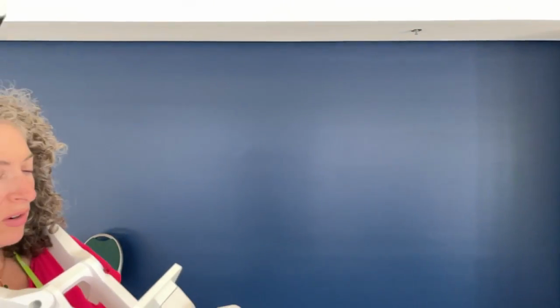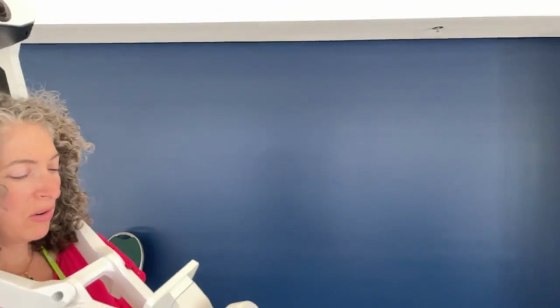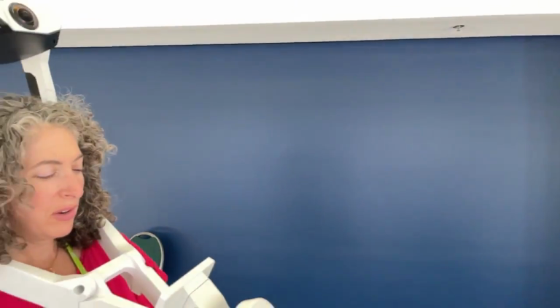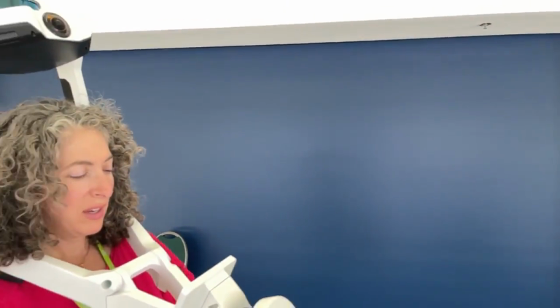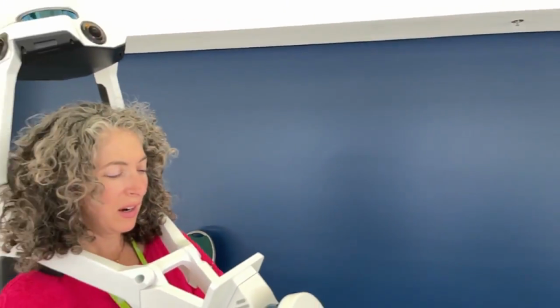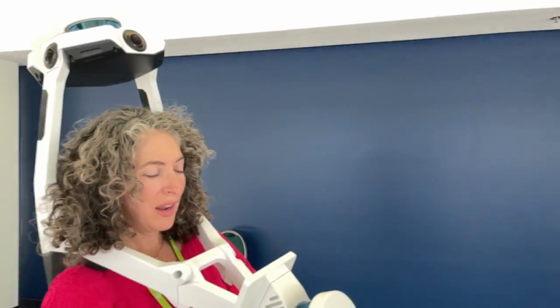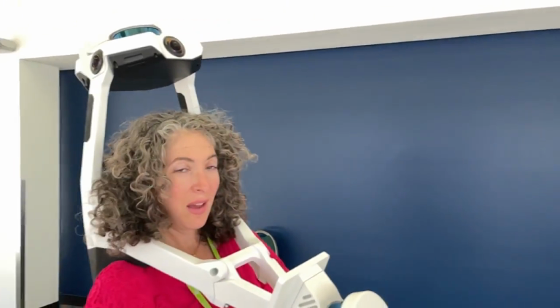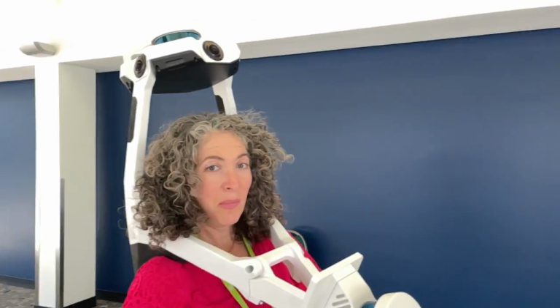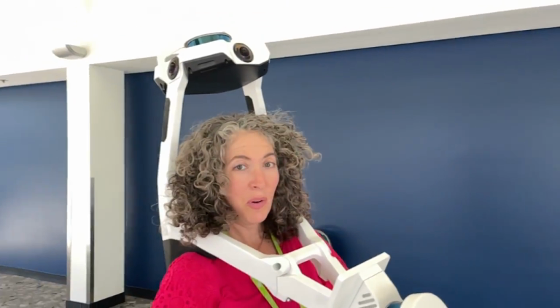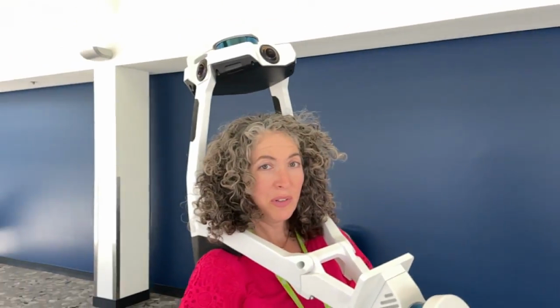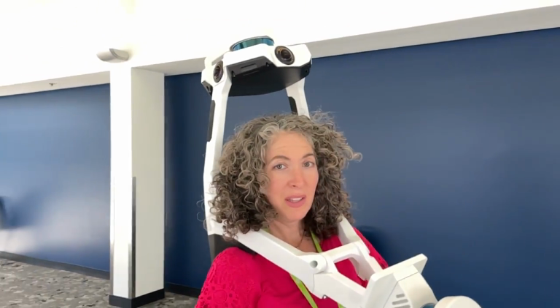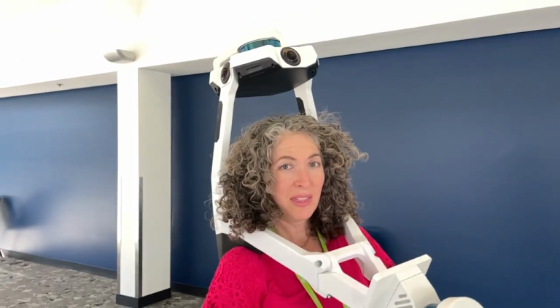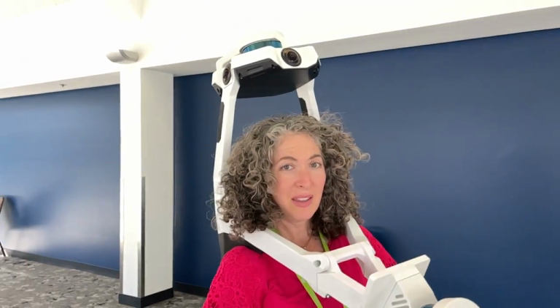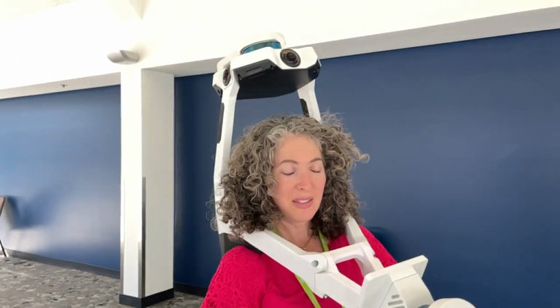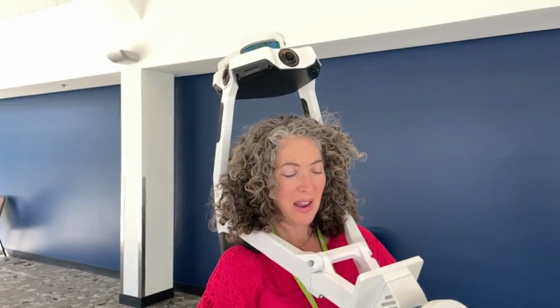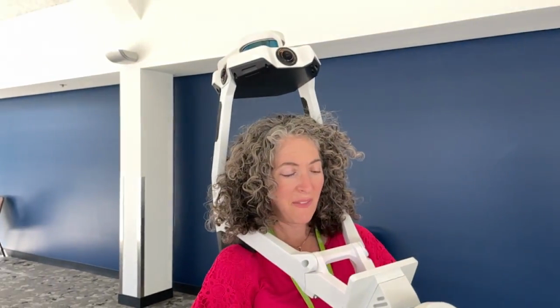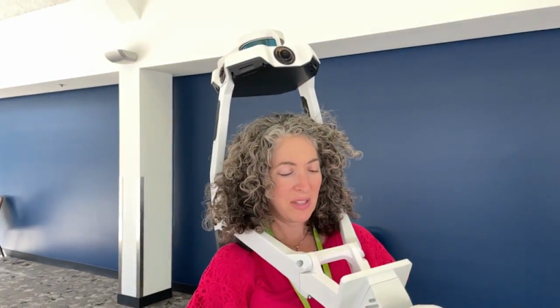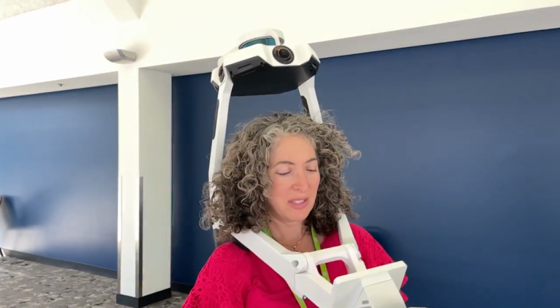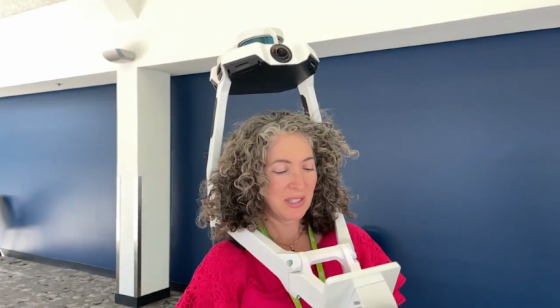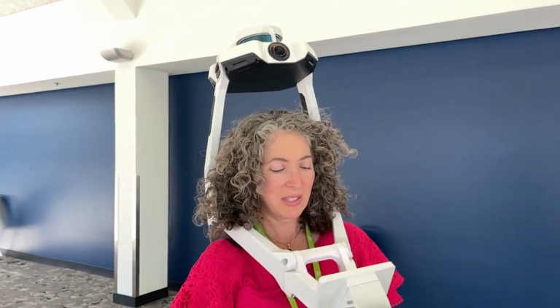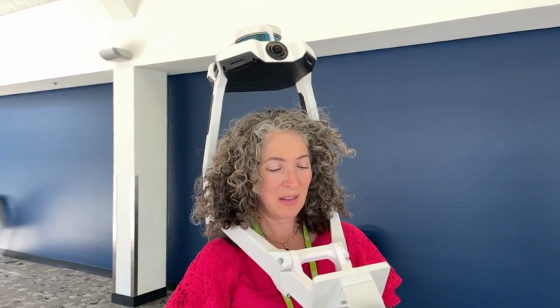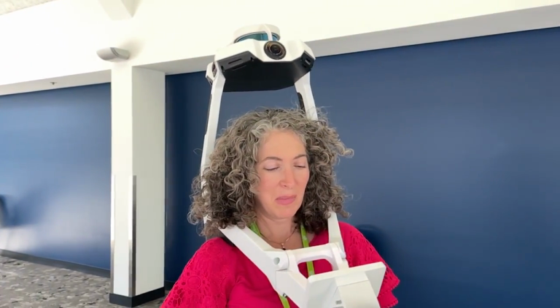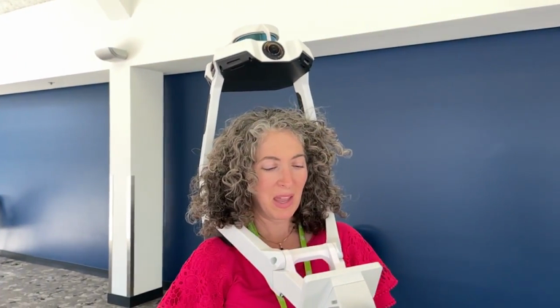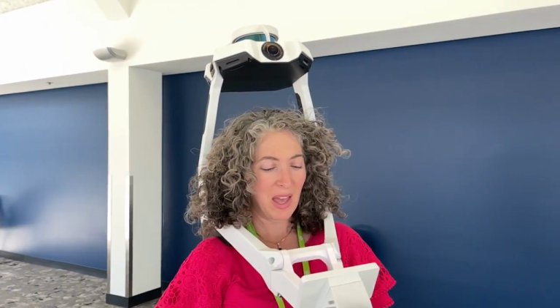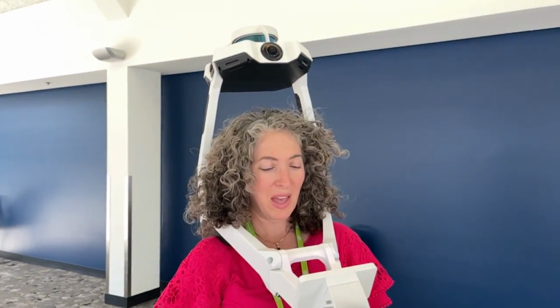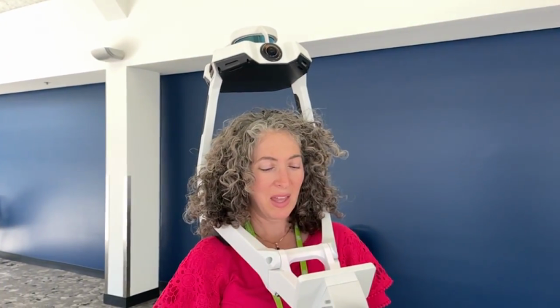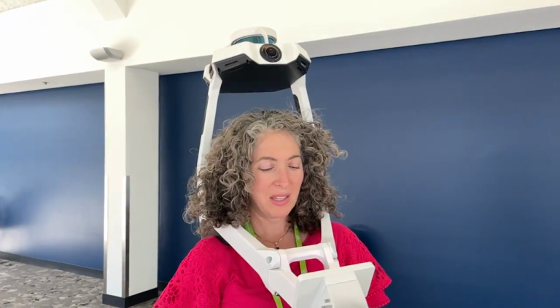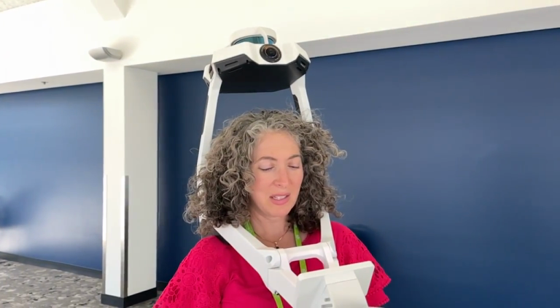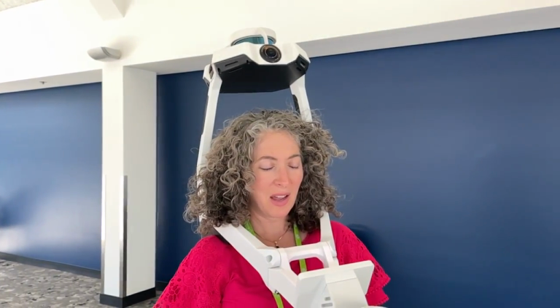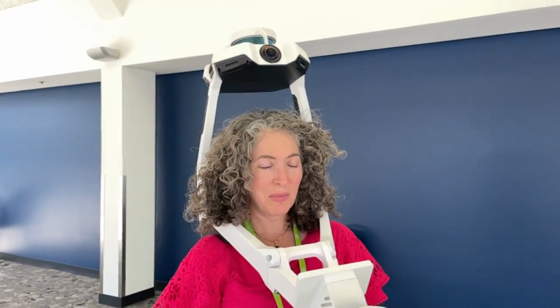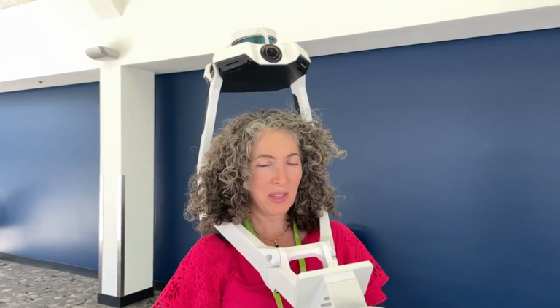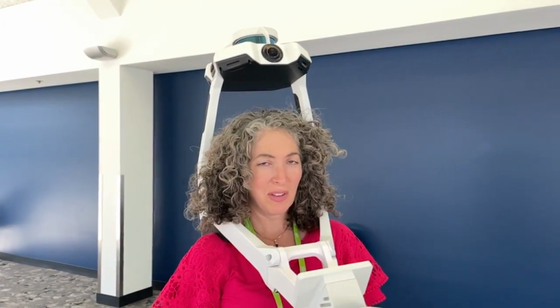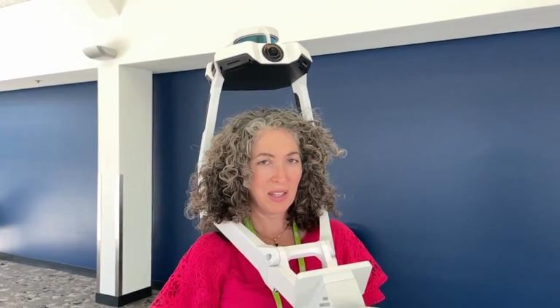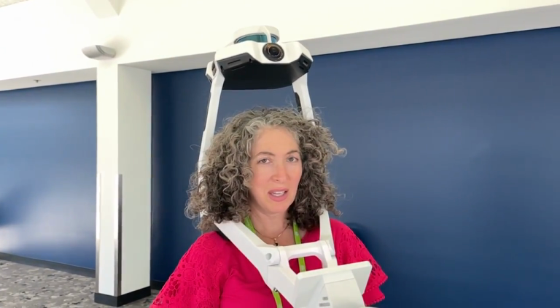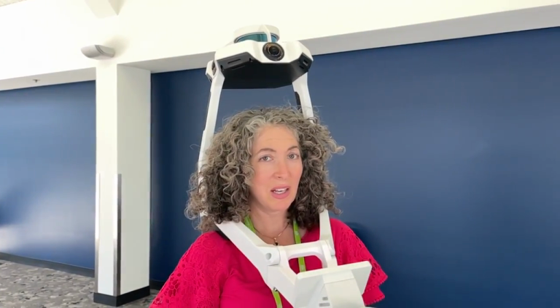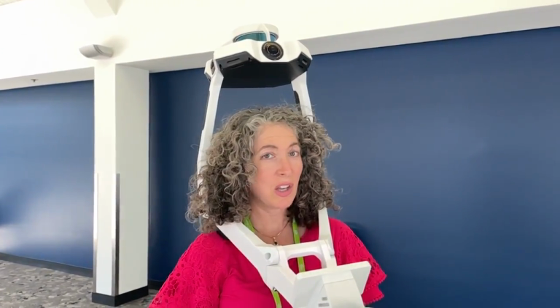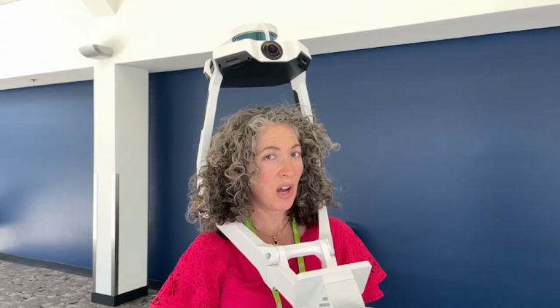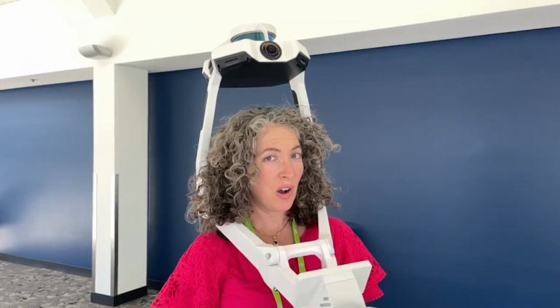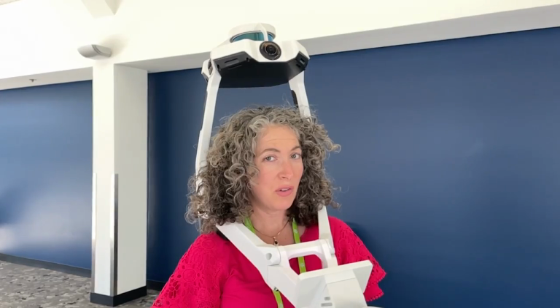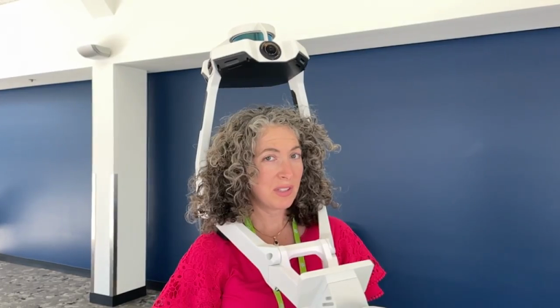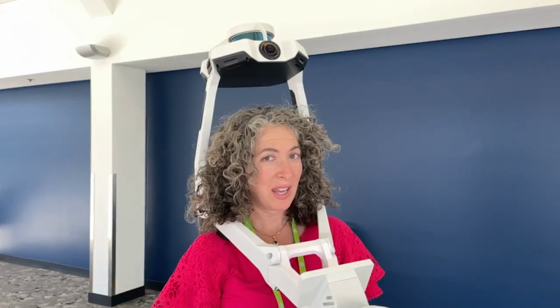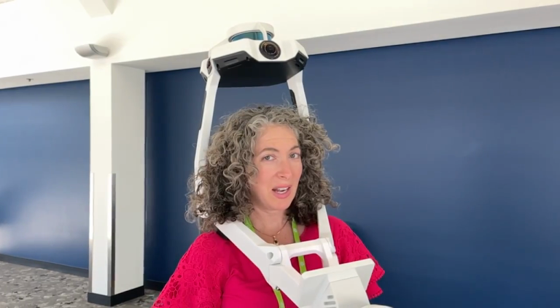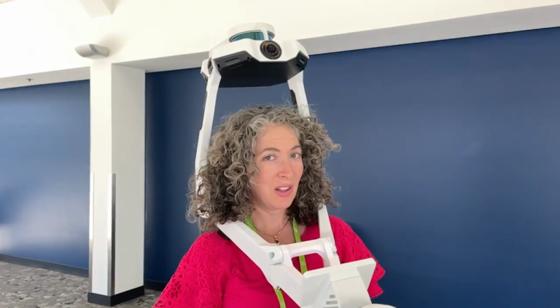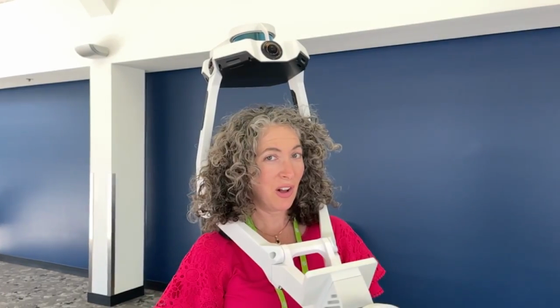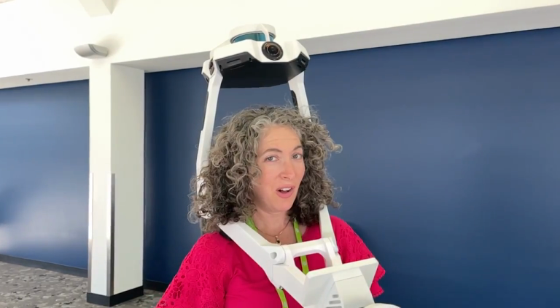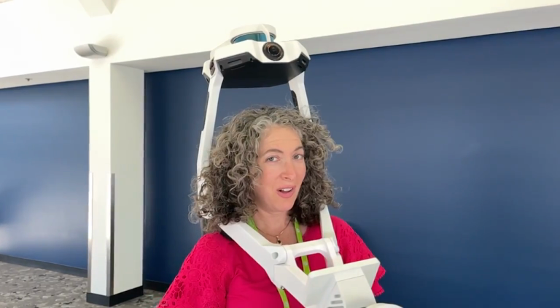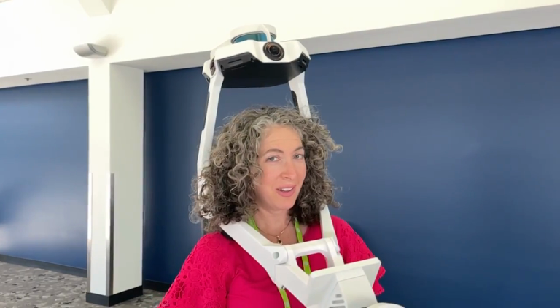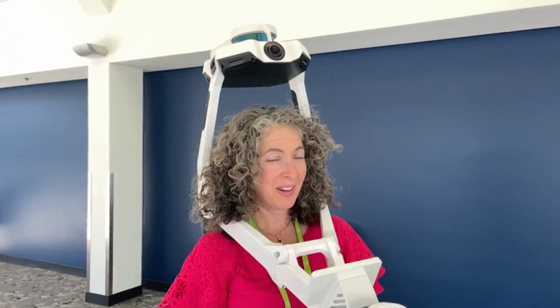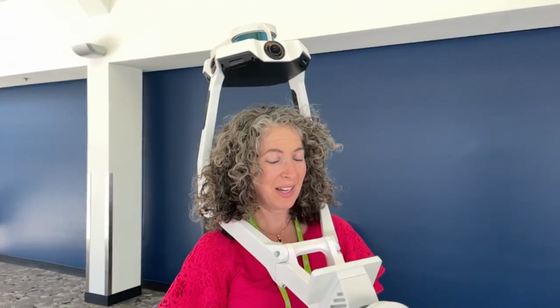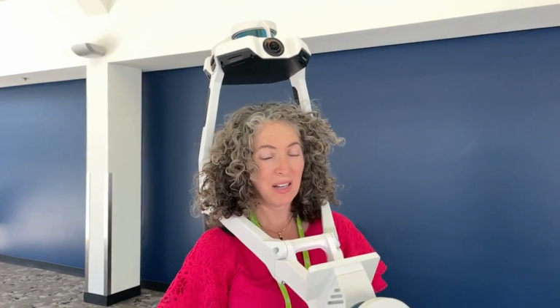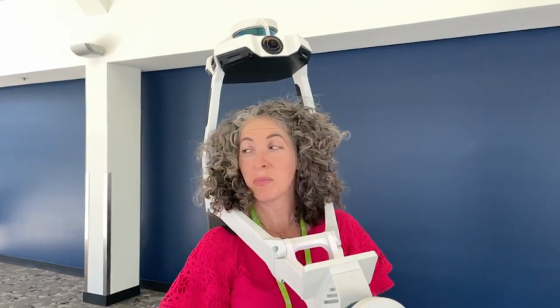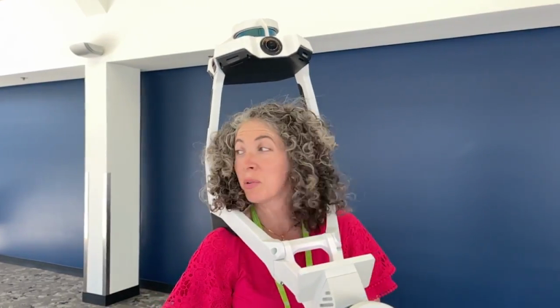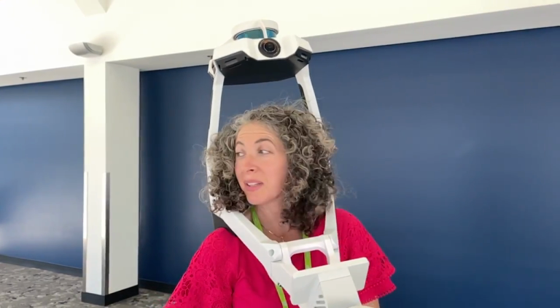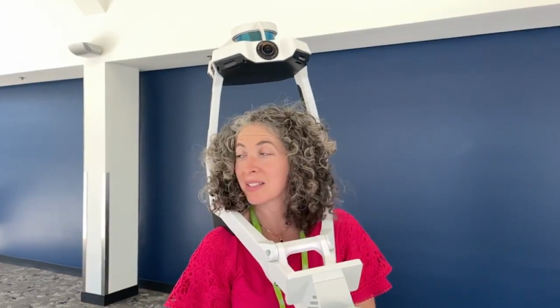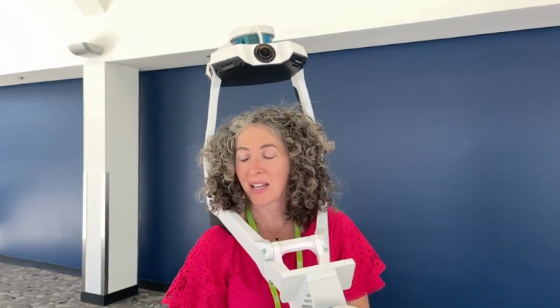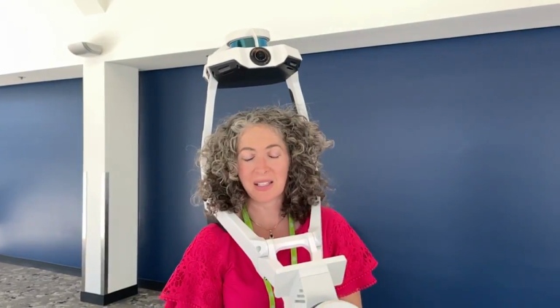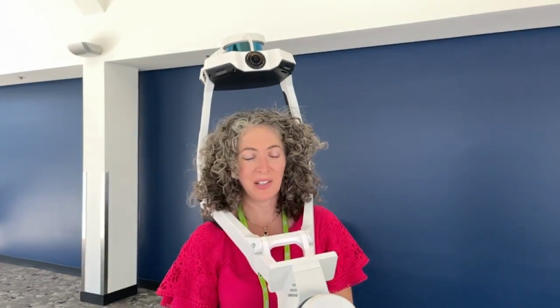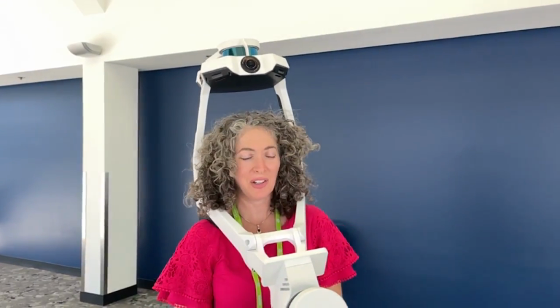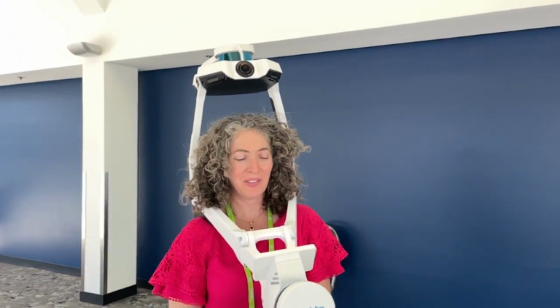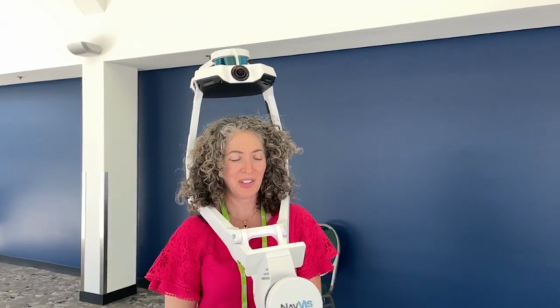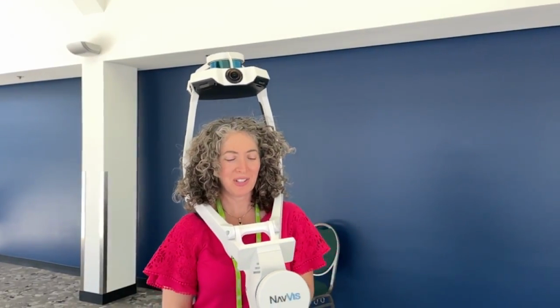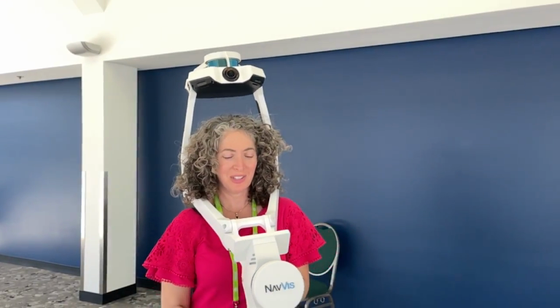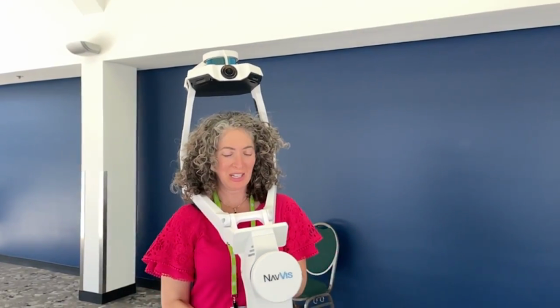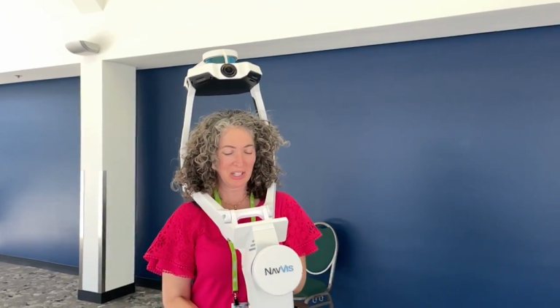Here I am holding this NABIS system, and I'm giving it a go, scanning the hall here at AWE, the Santa Clara Convention Center.